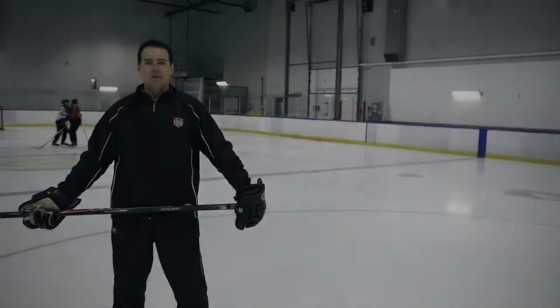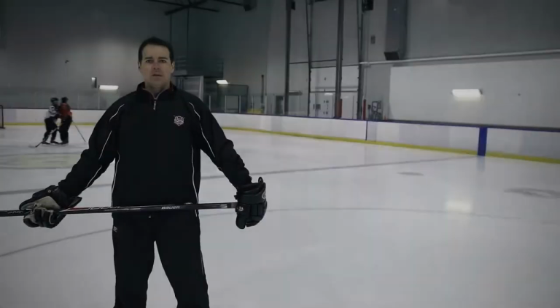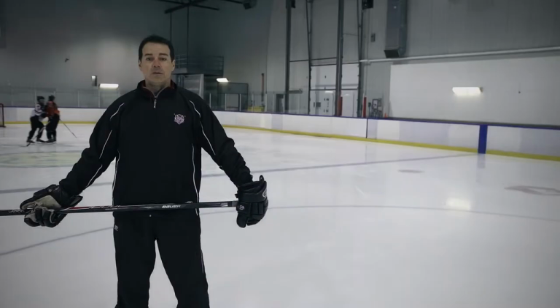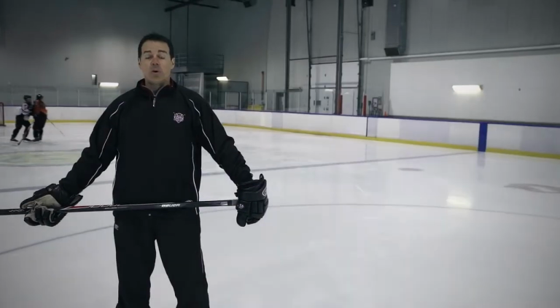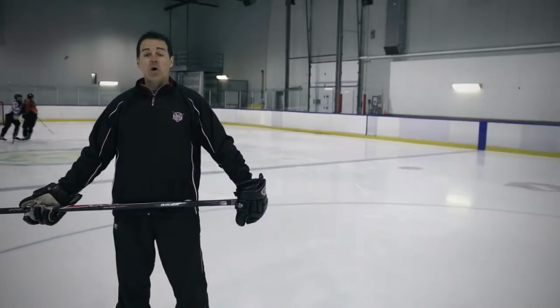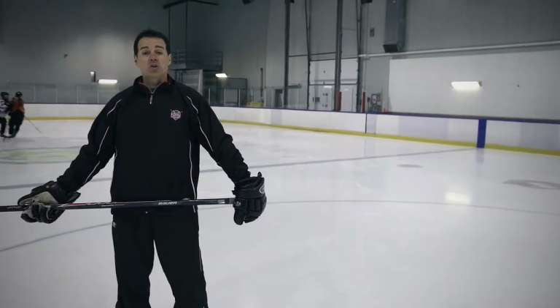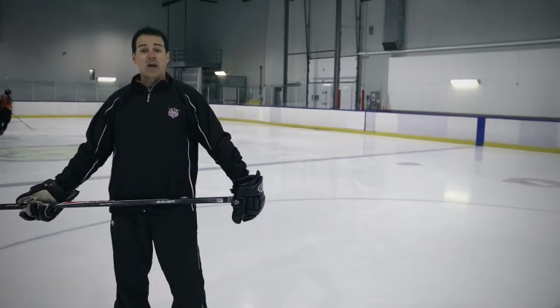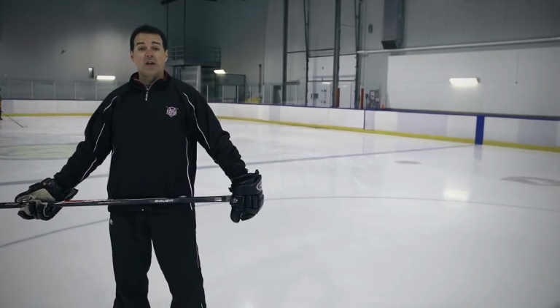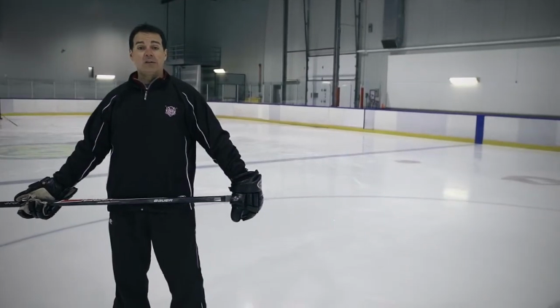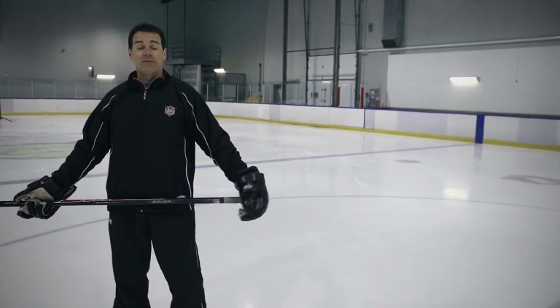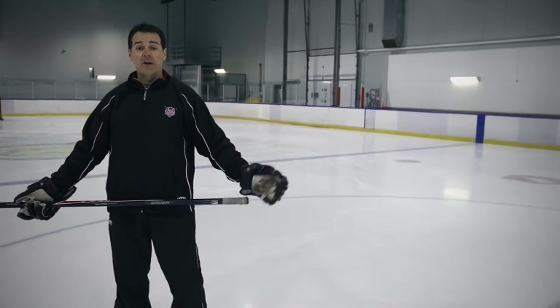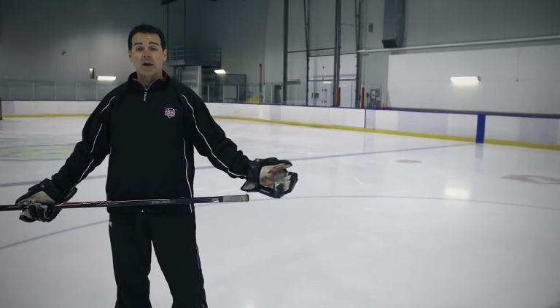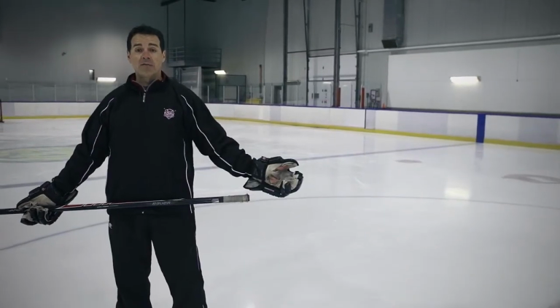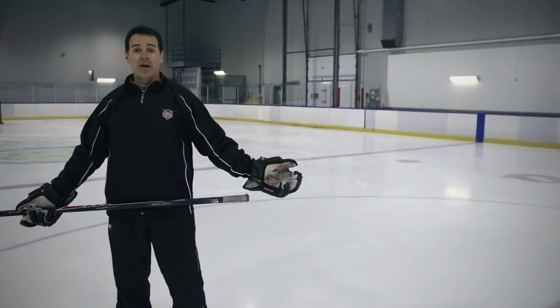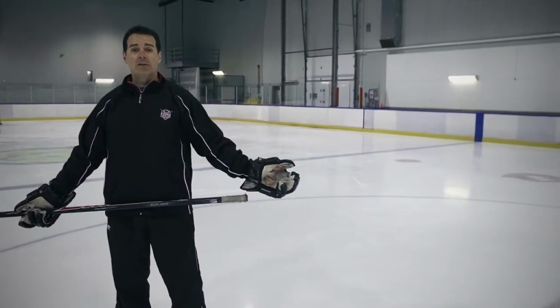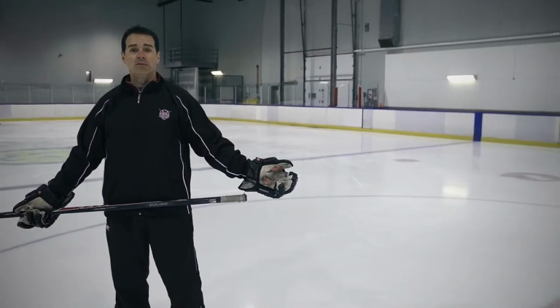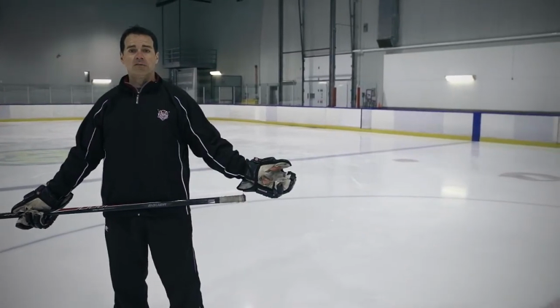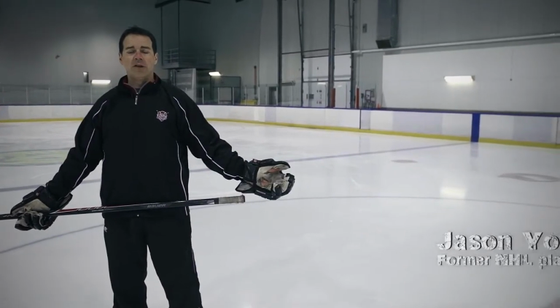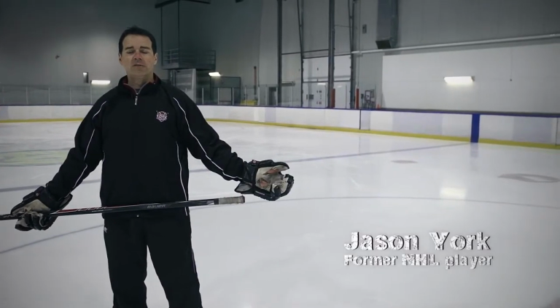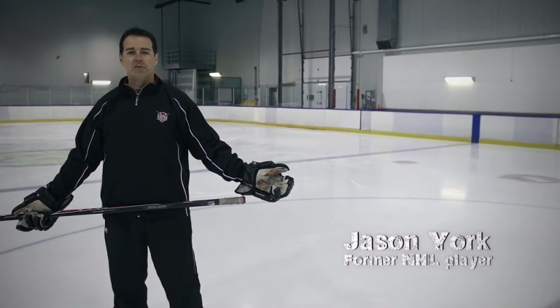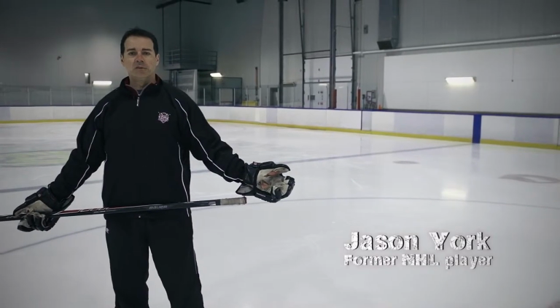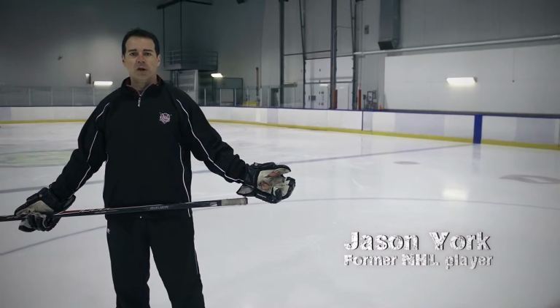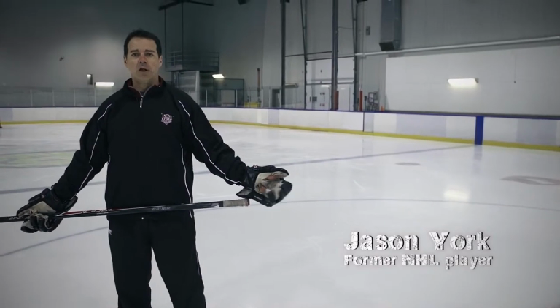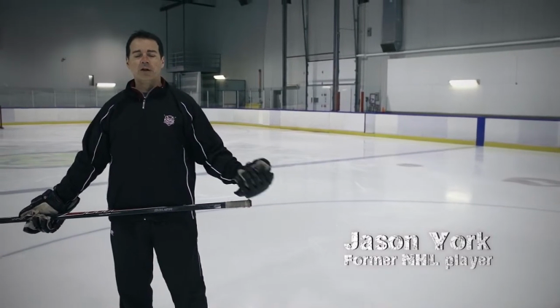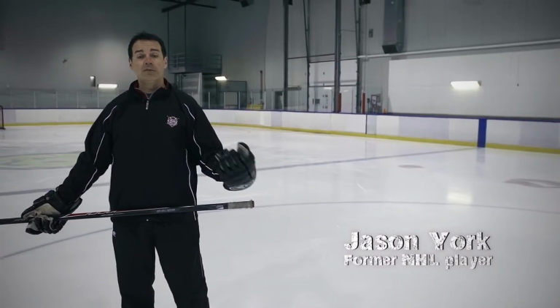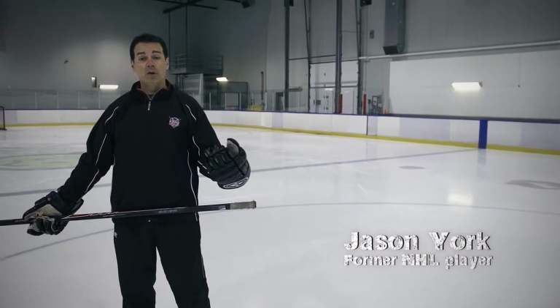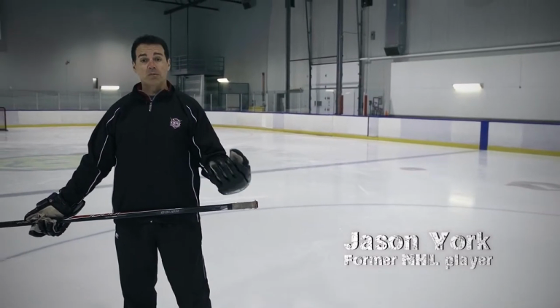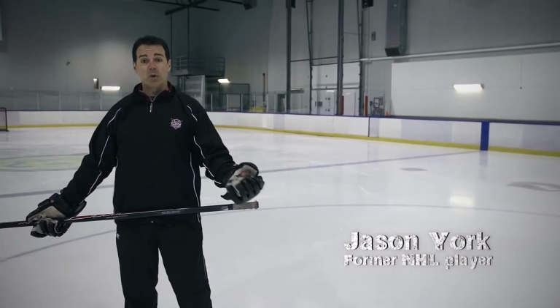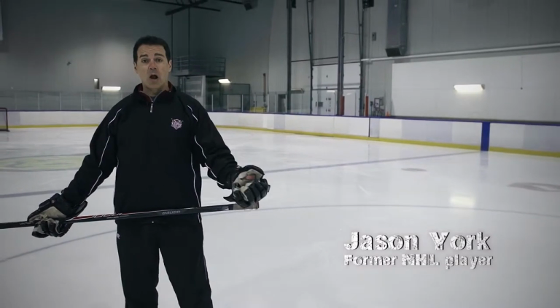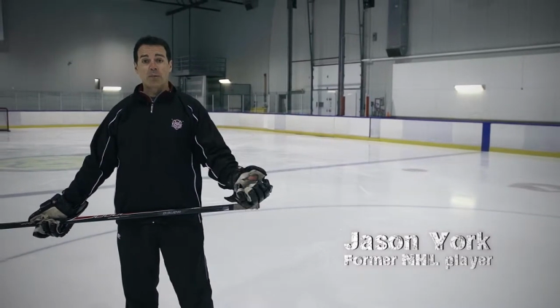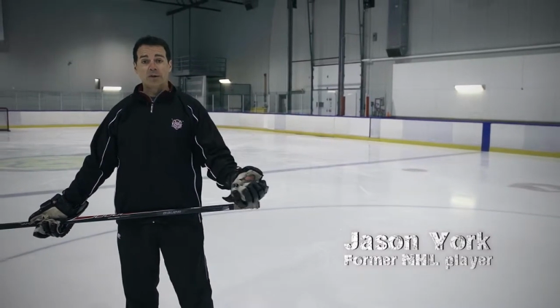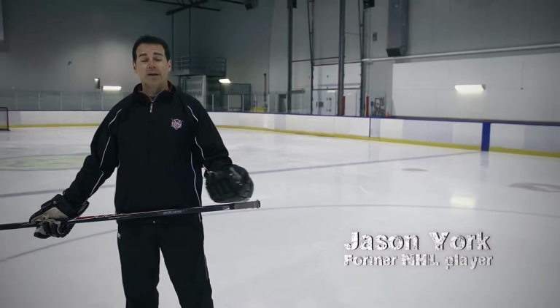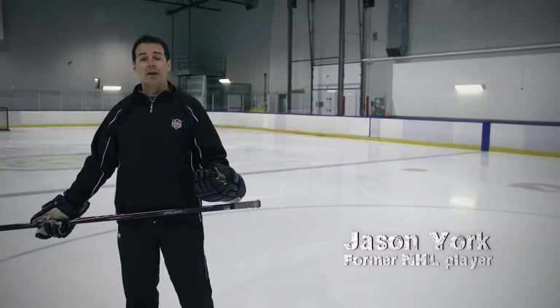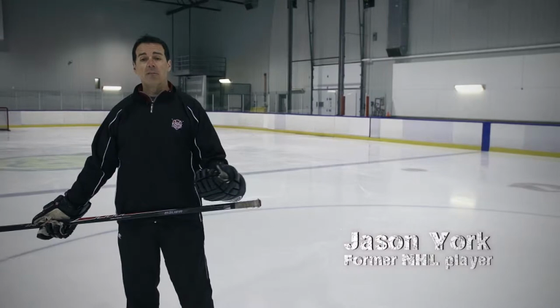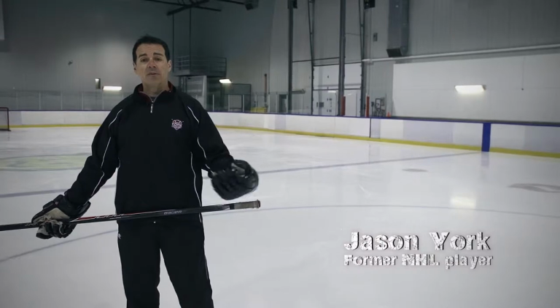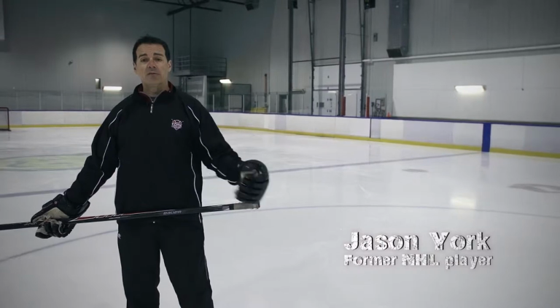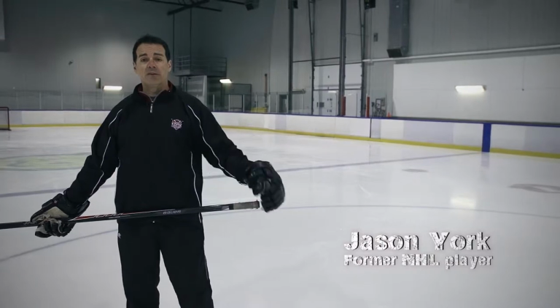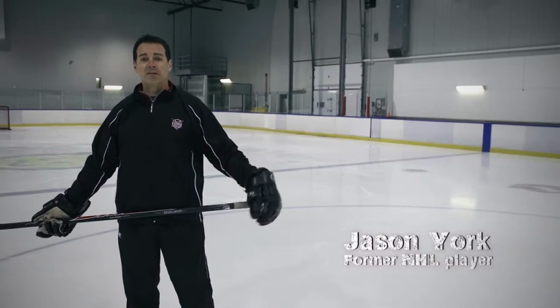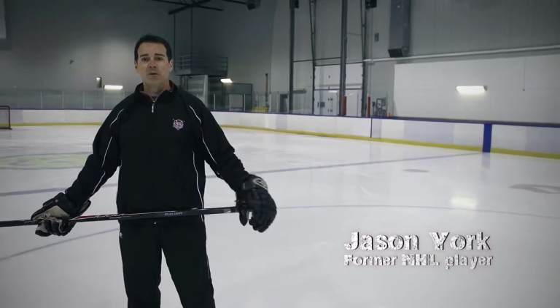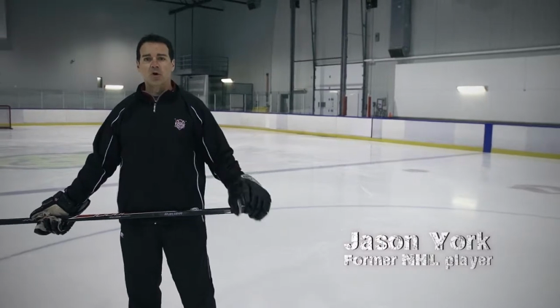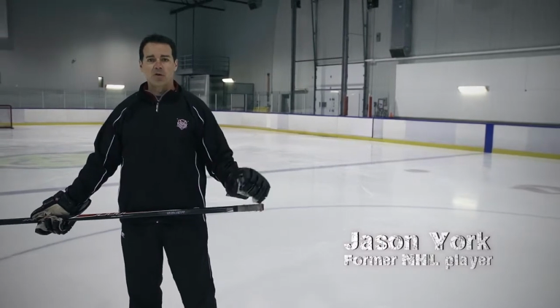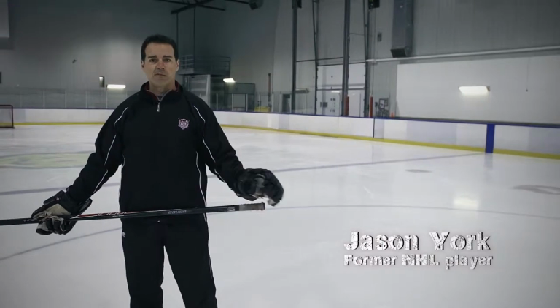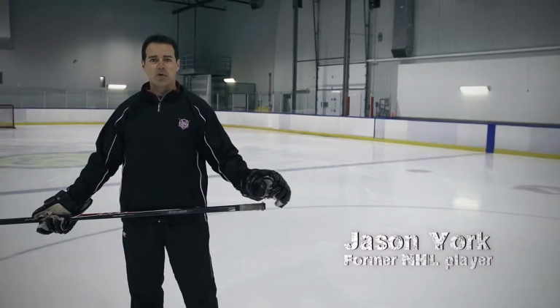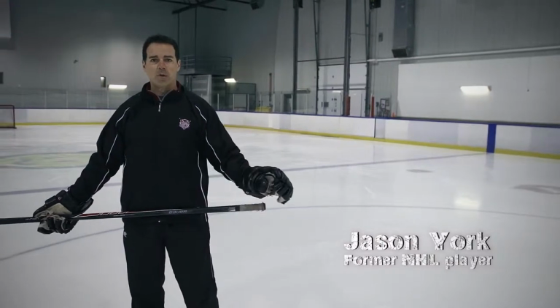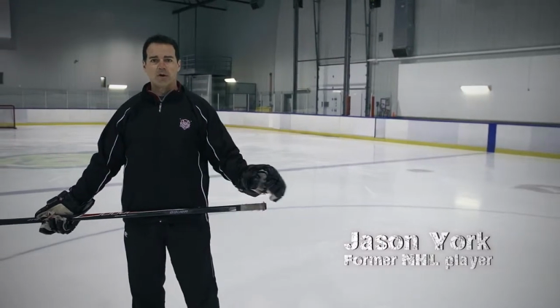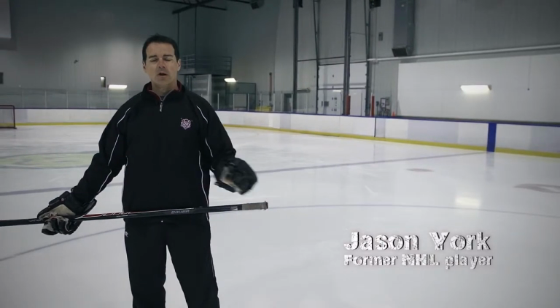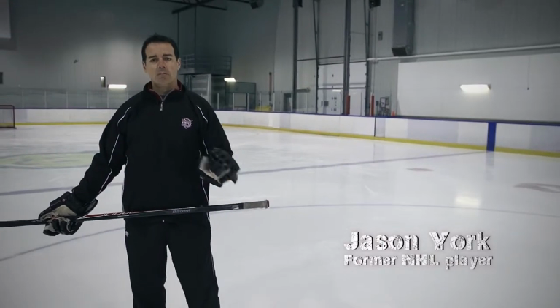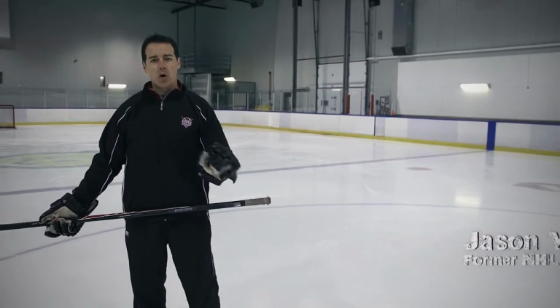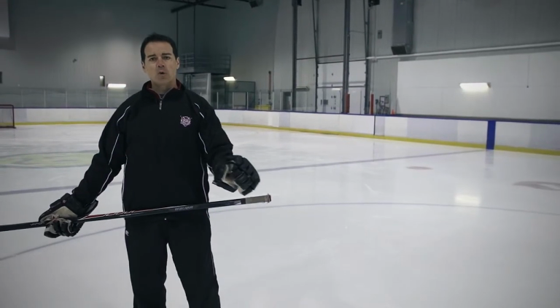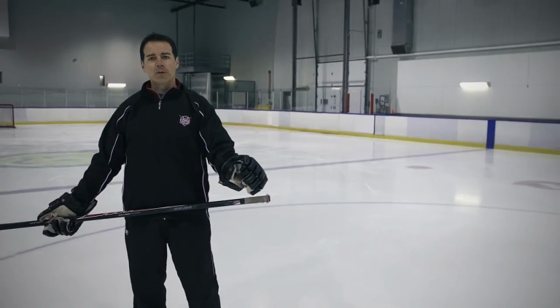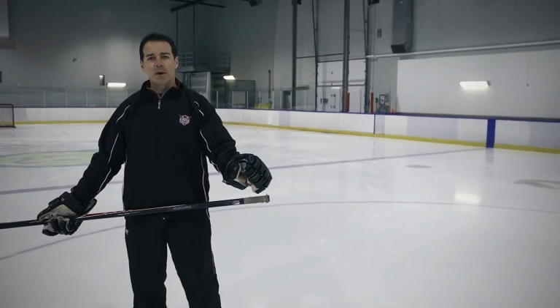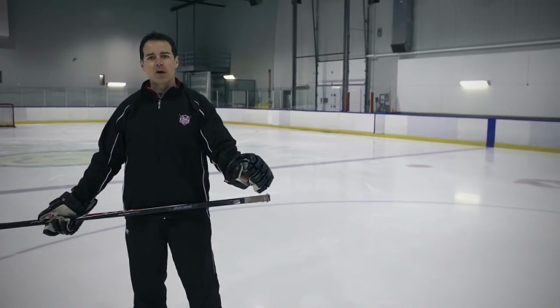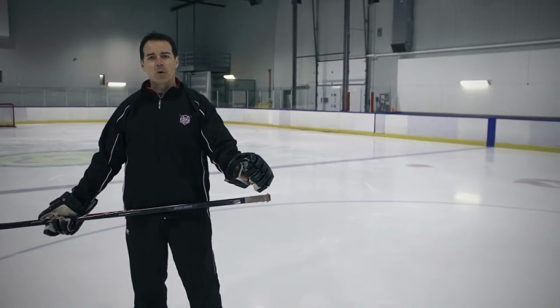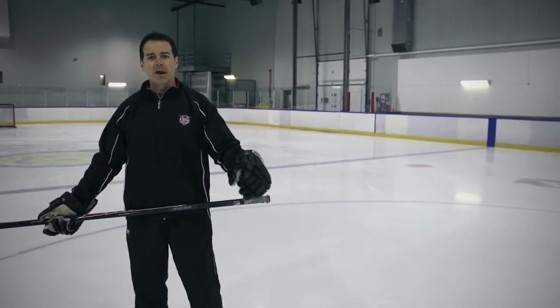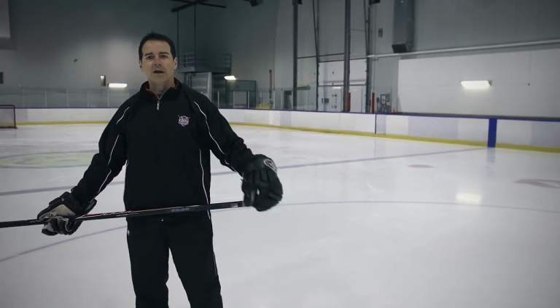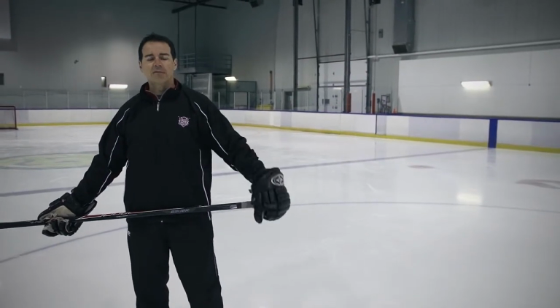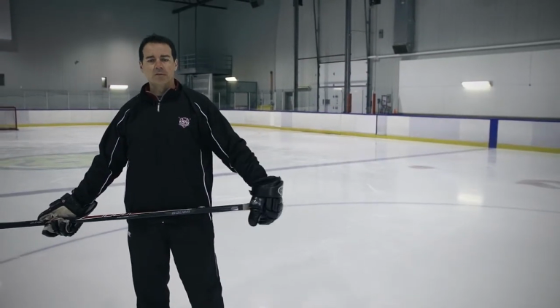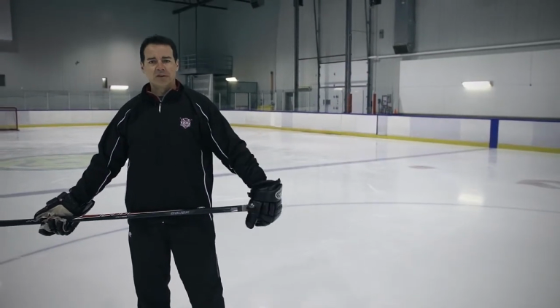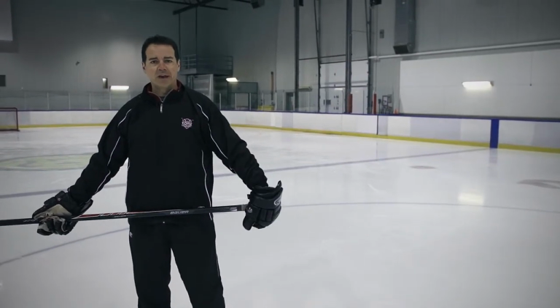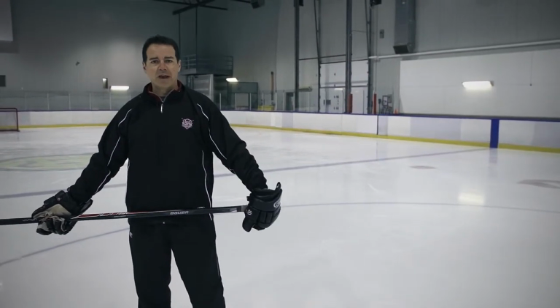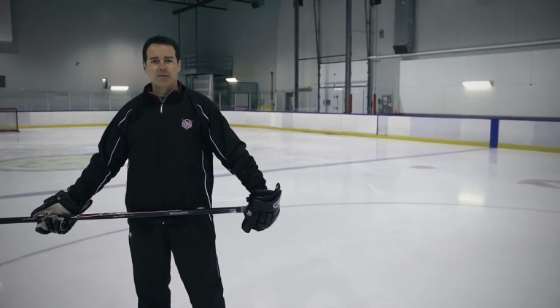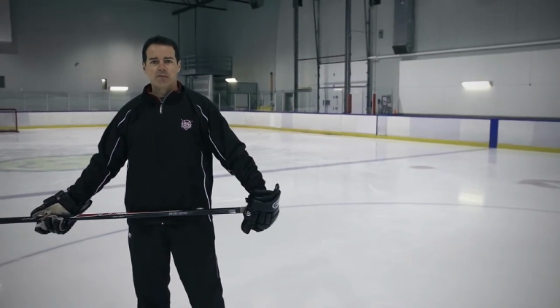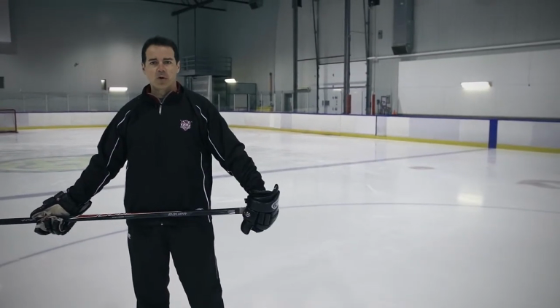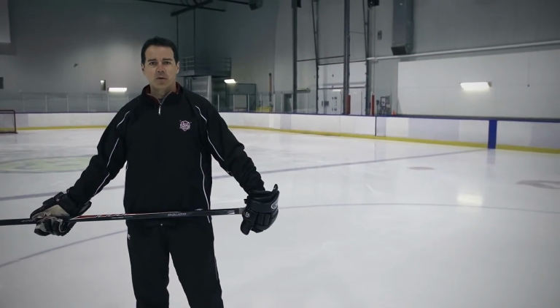The poke check is a very effective defensive skill. If used properly, it can help a defenseman or a forward poke the puck away from the attacking forward.